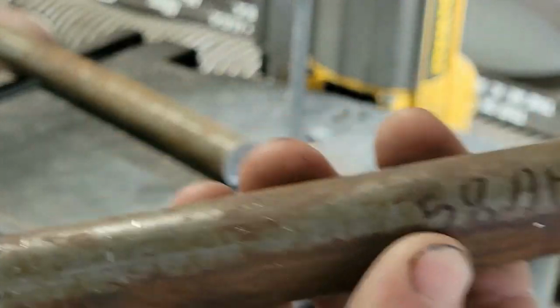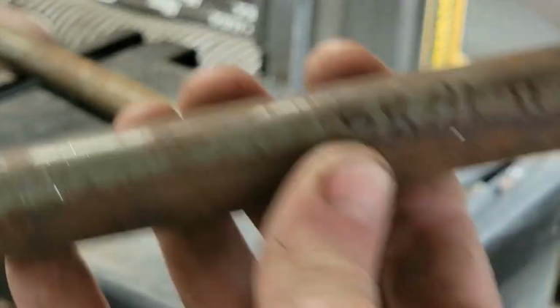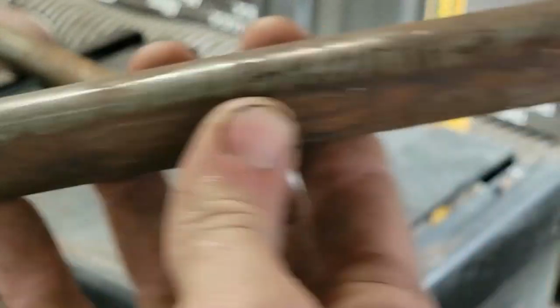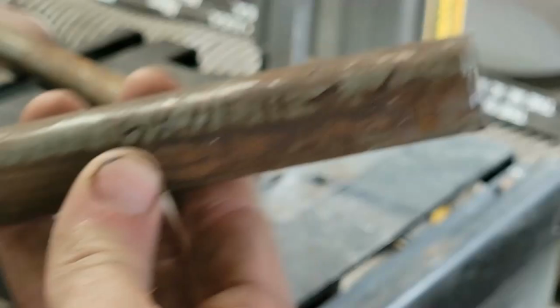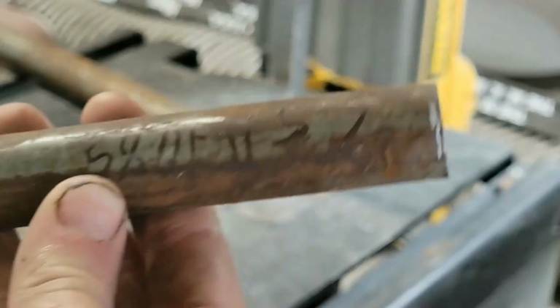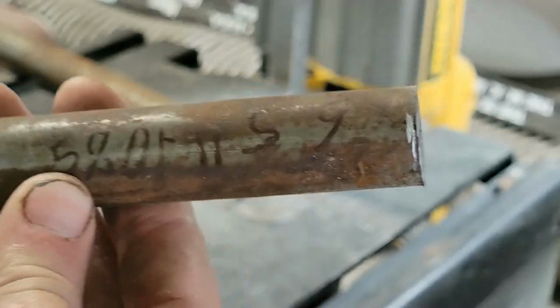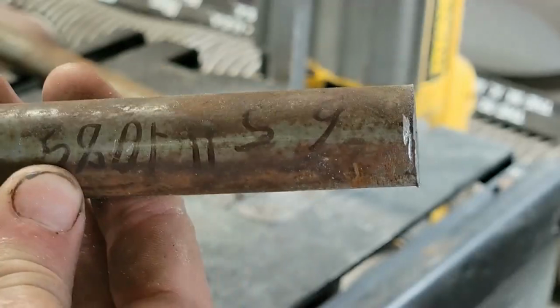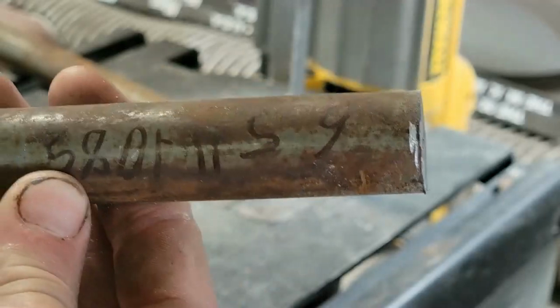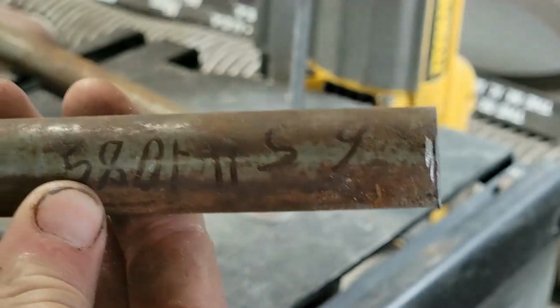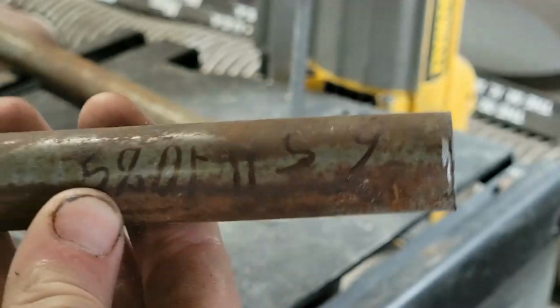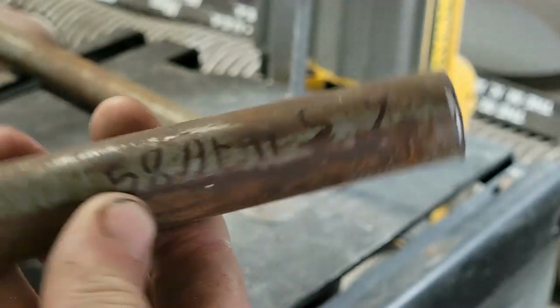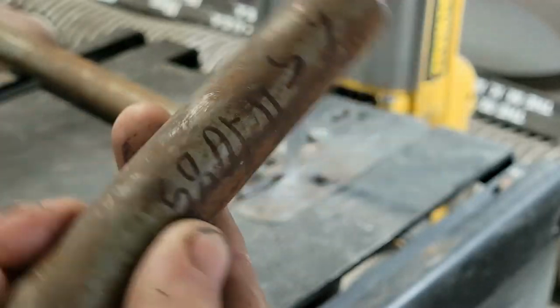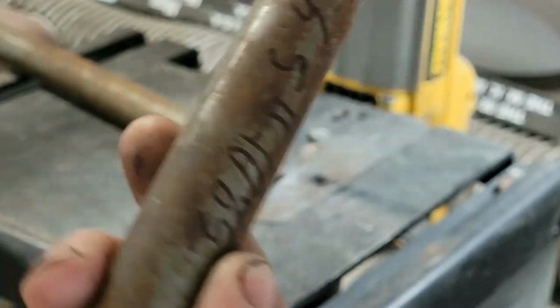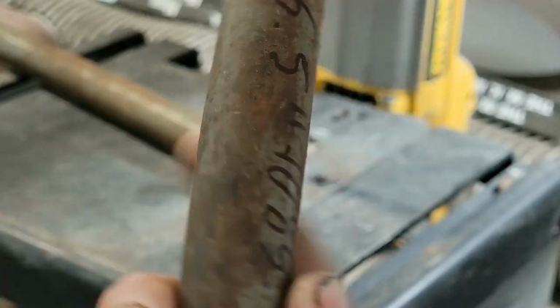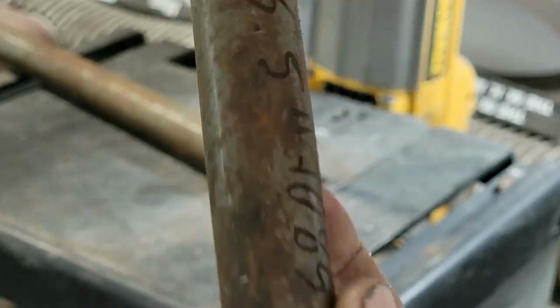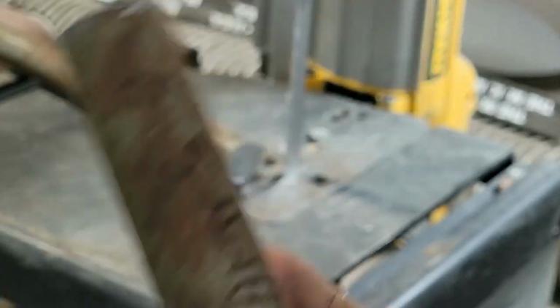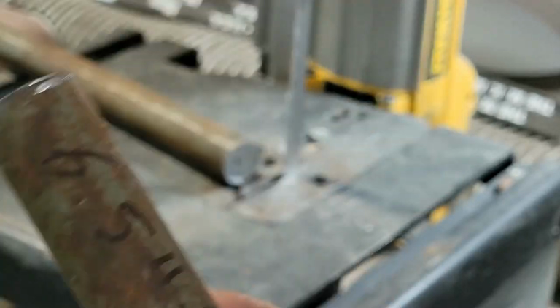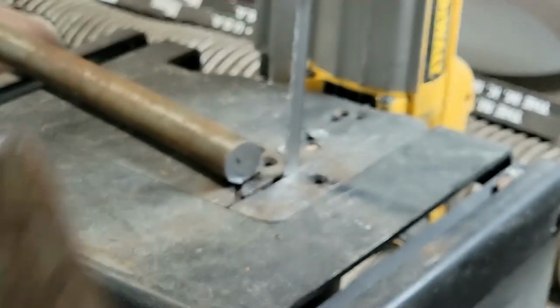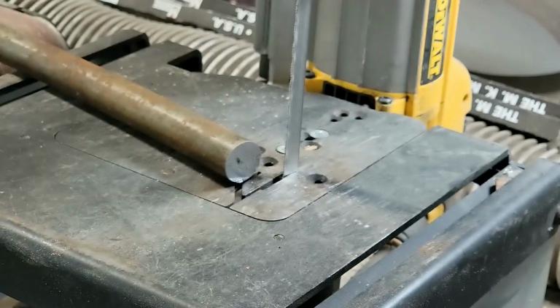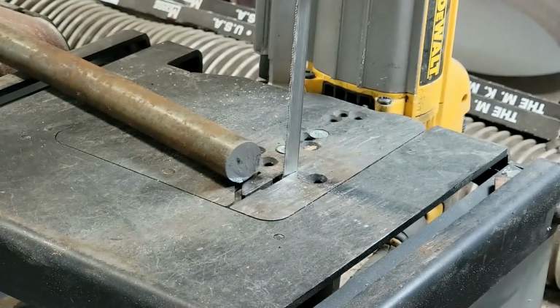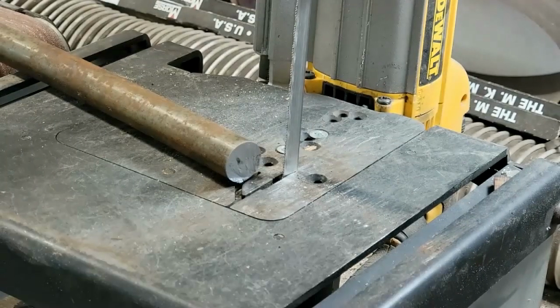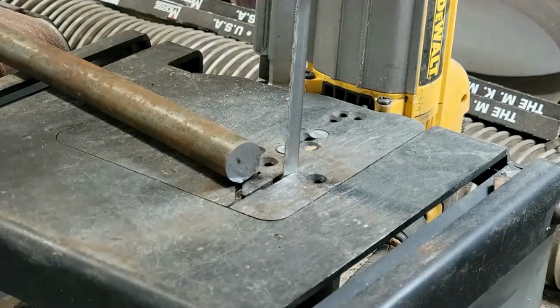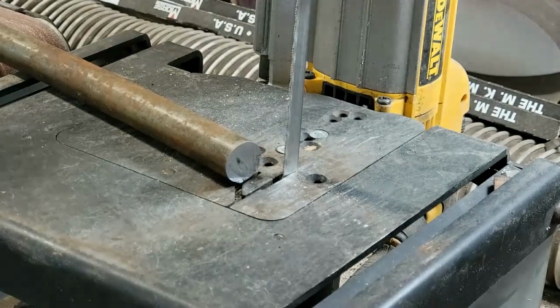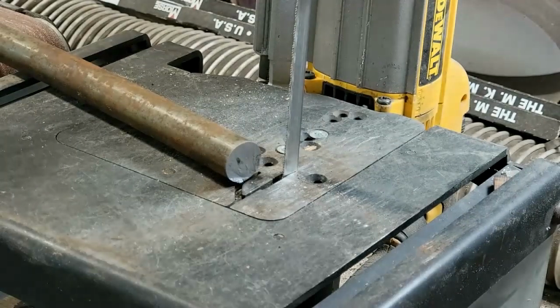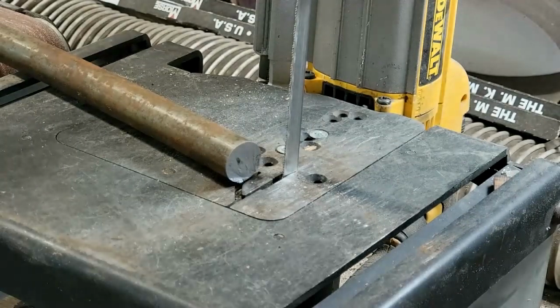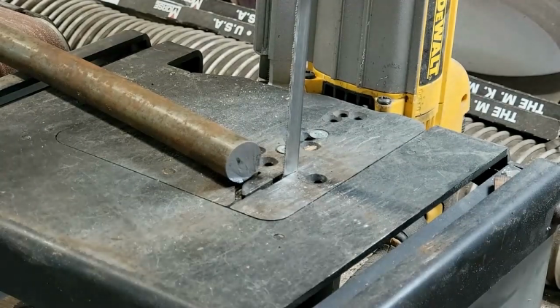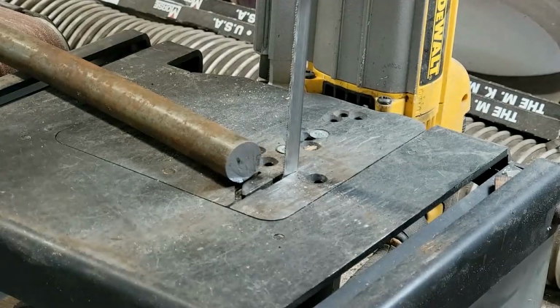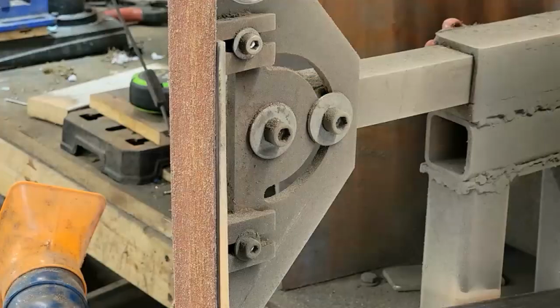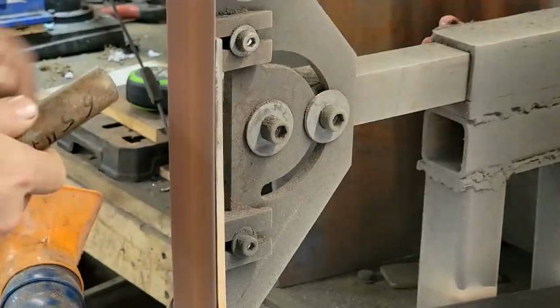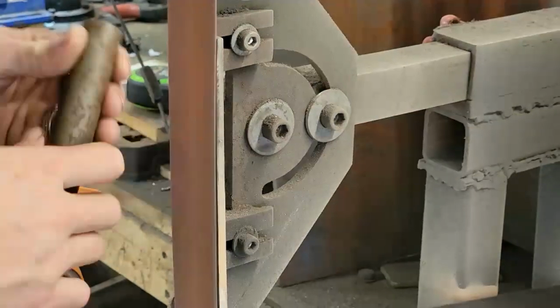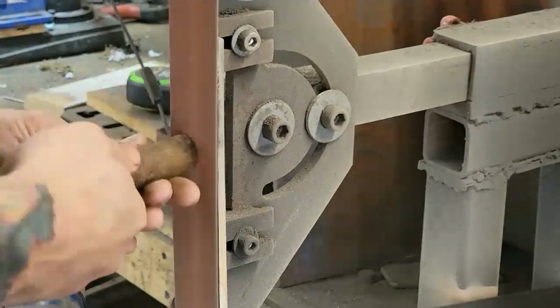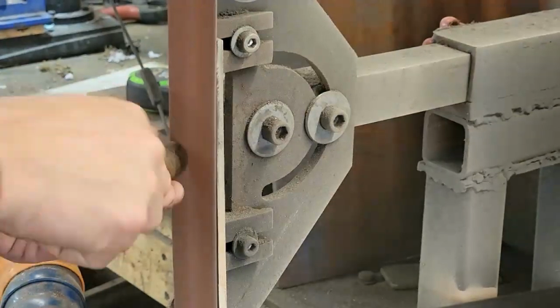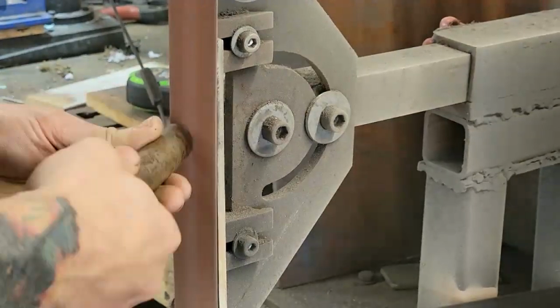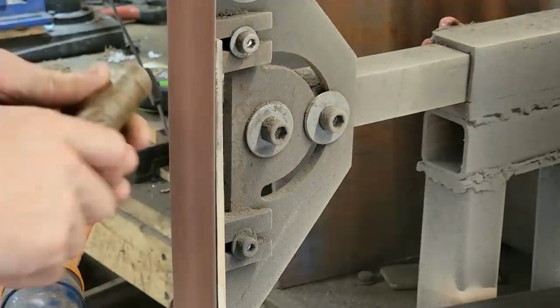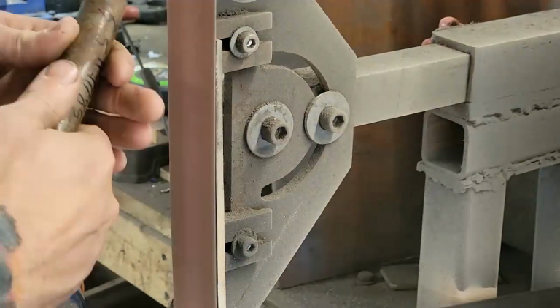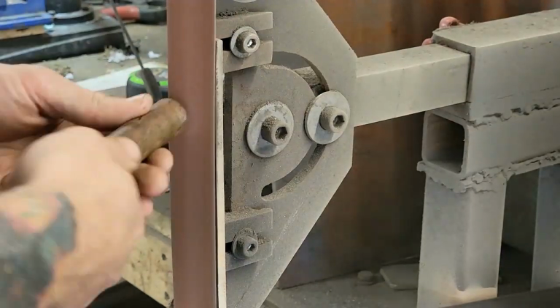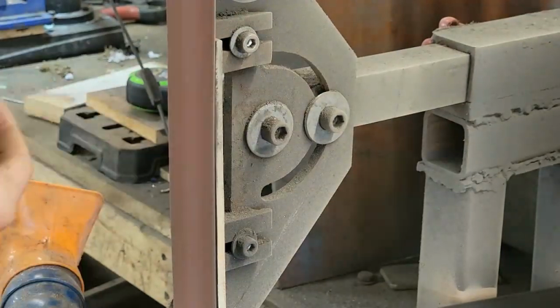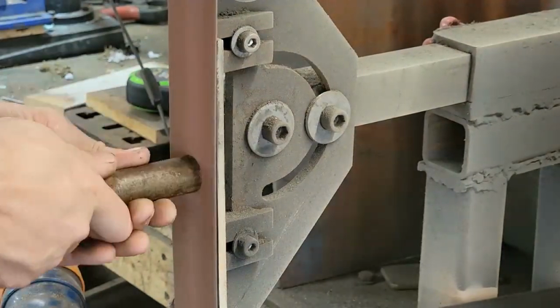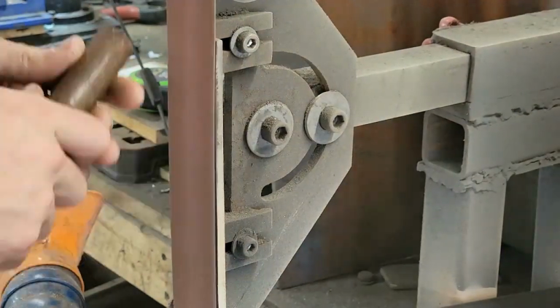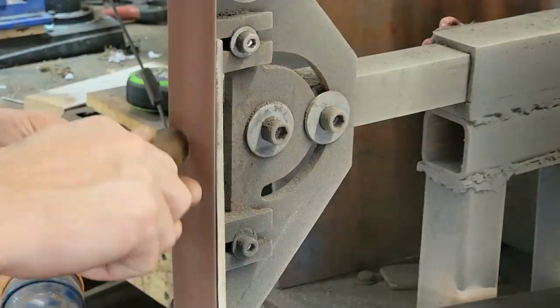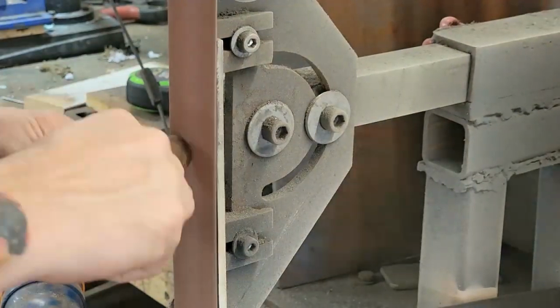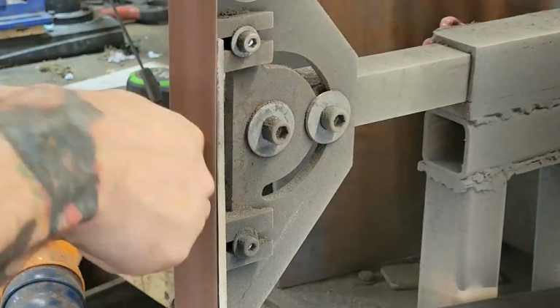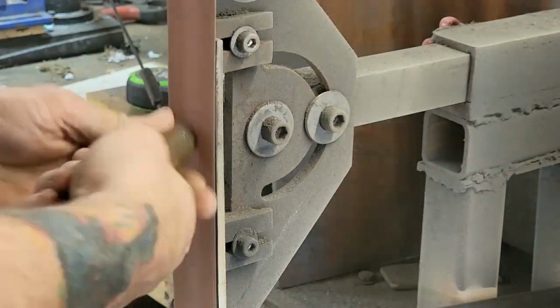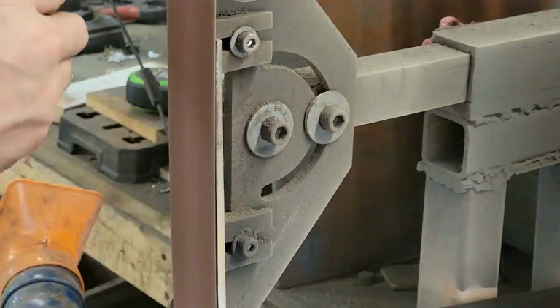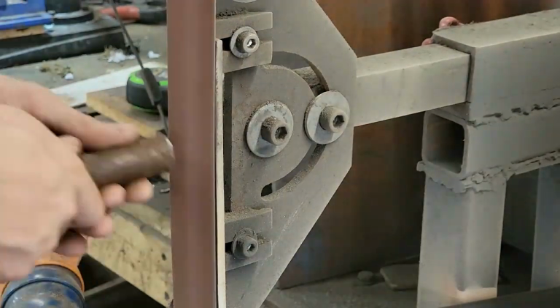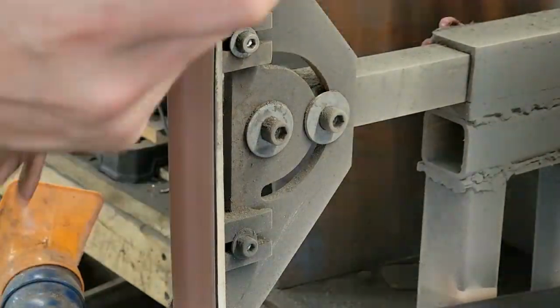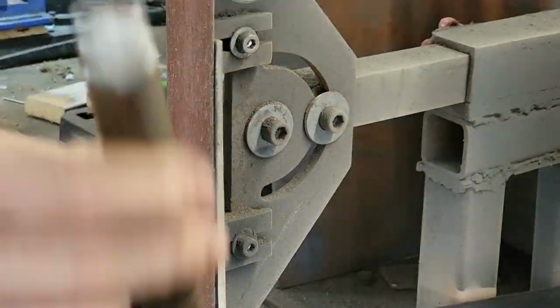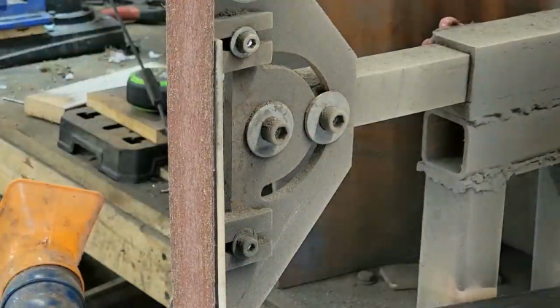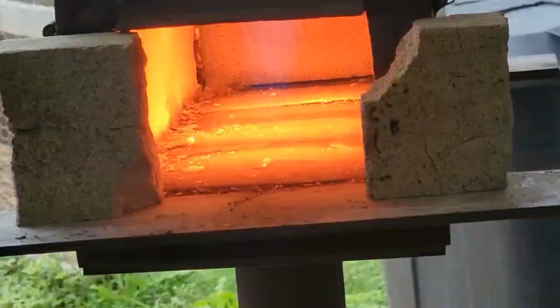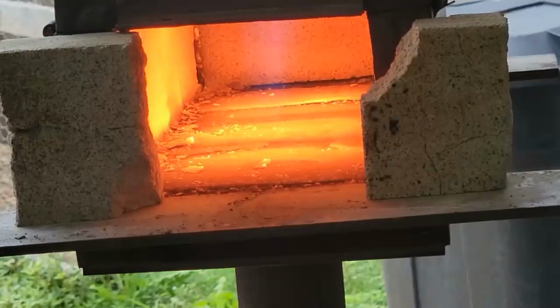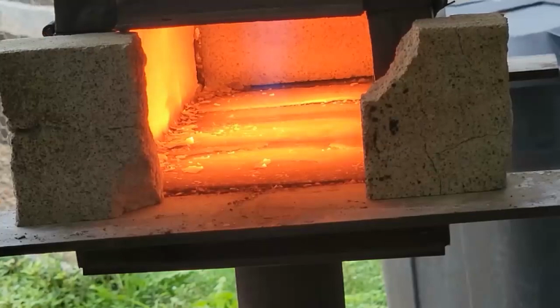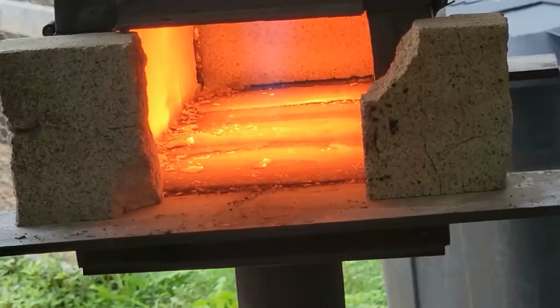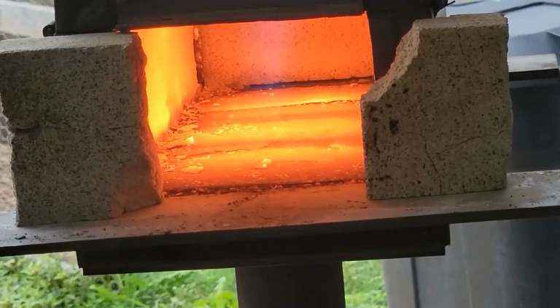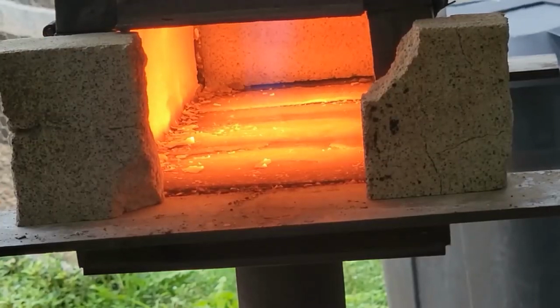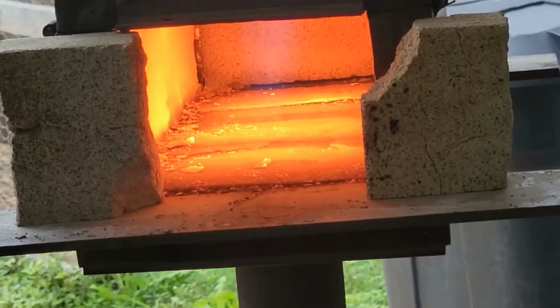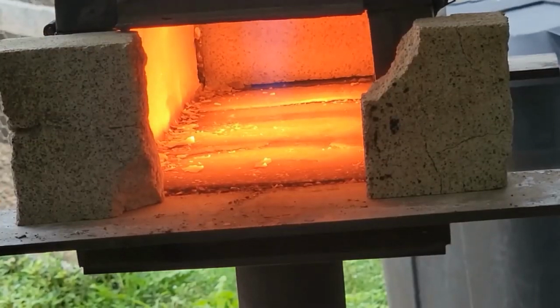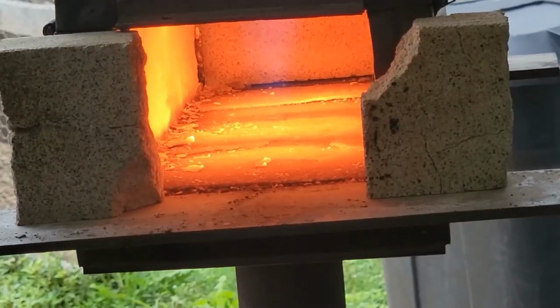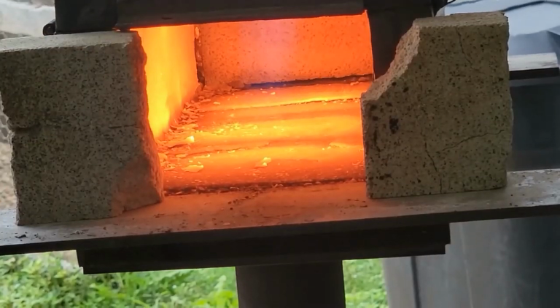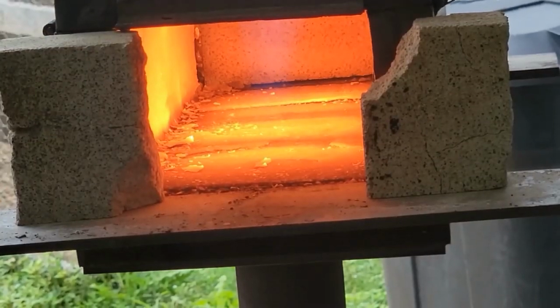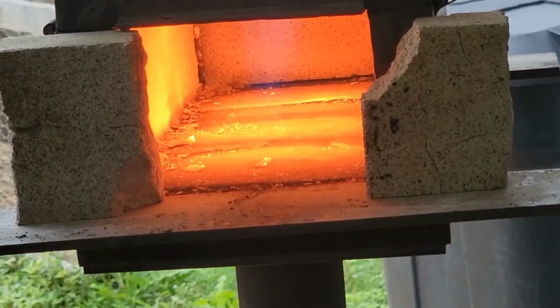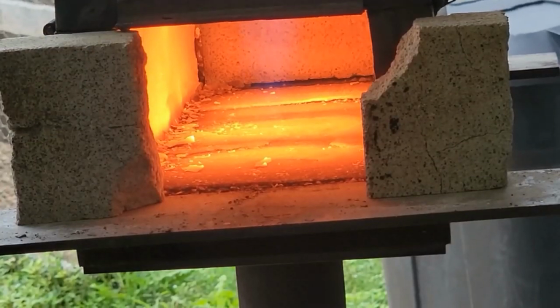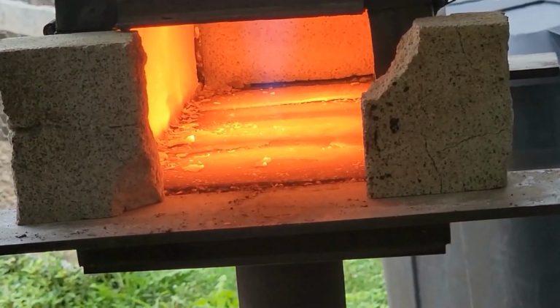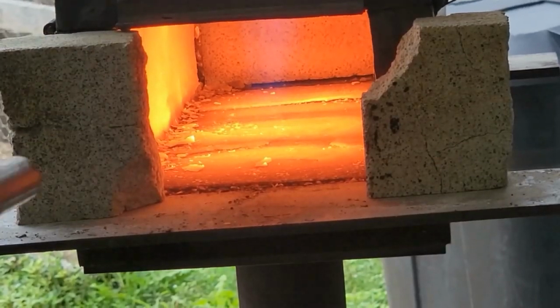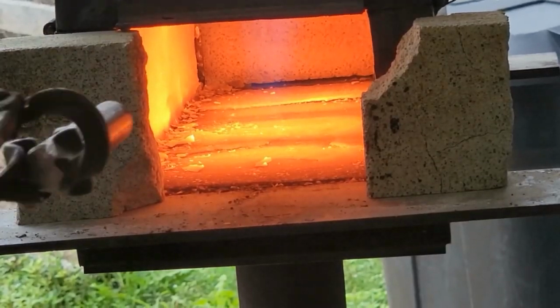I cut the bar at six and a half inches — this is 1085 — and then I rounded all the hard edges on the belt grinder.